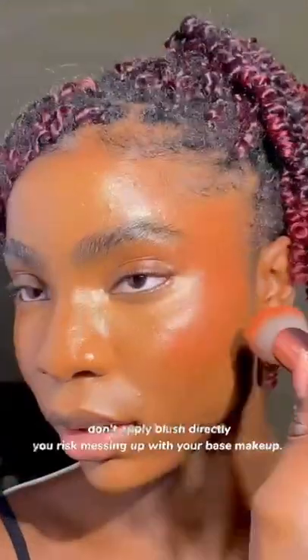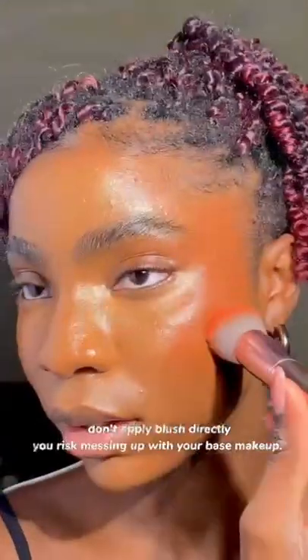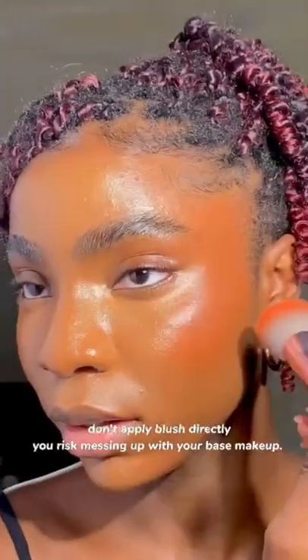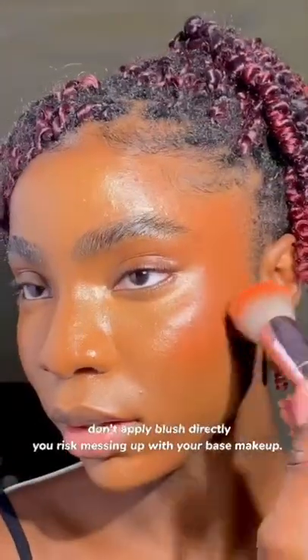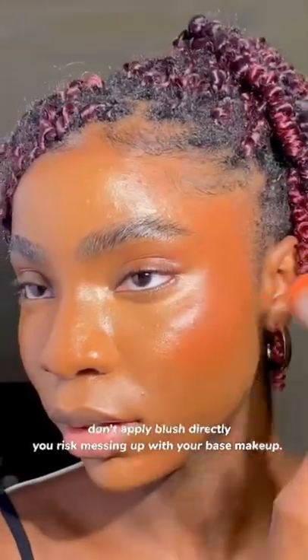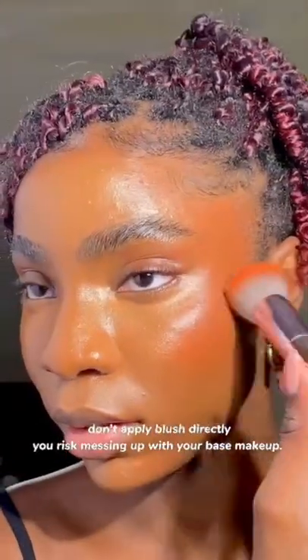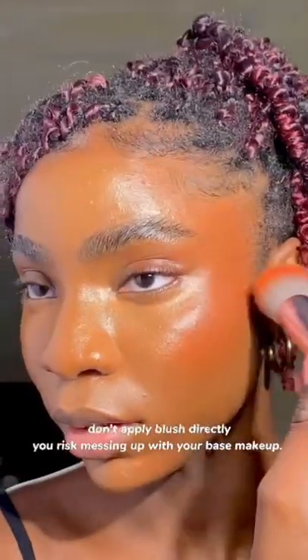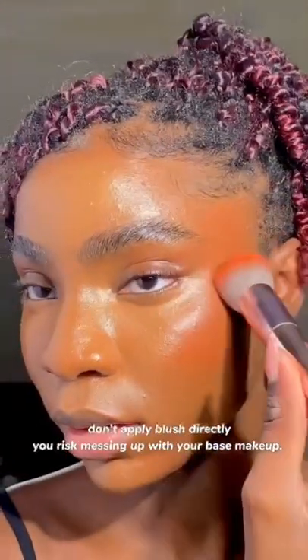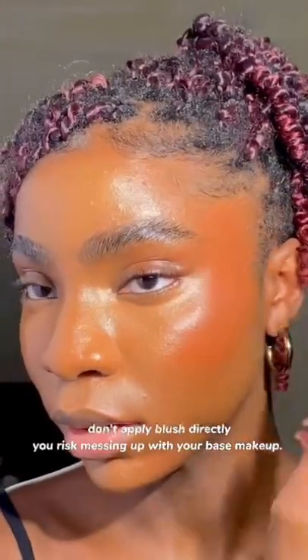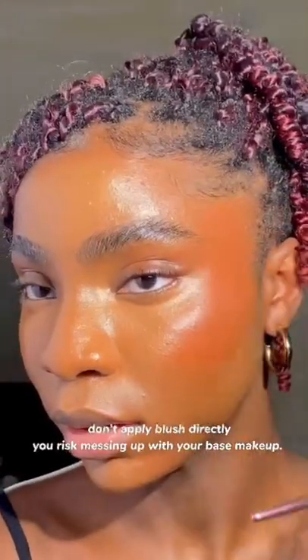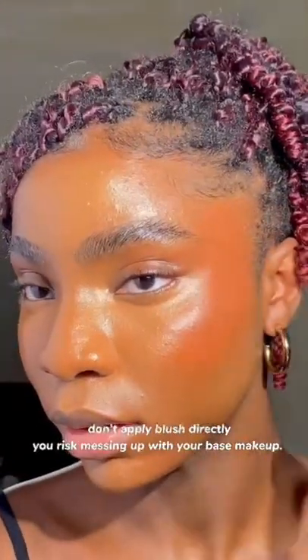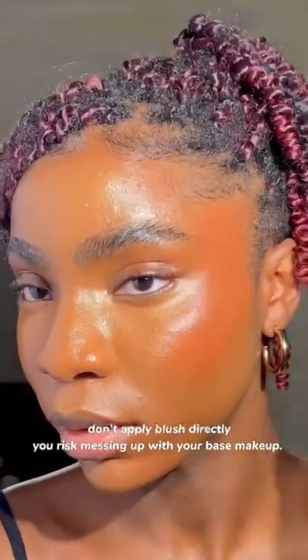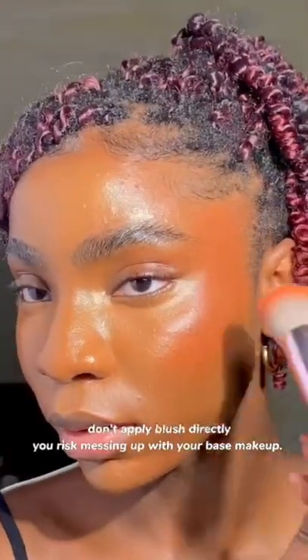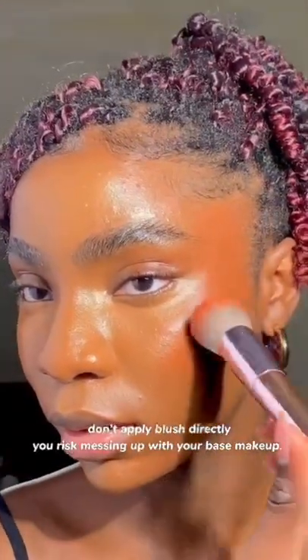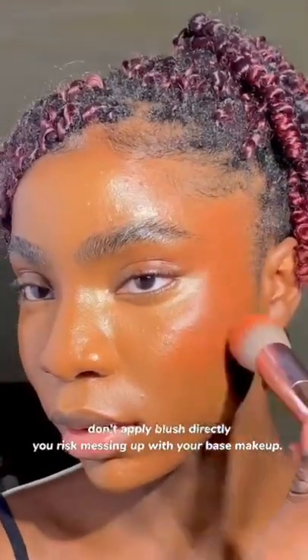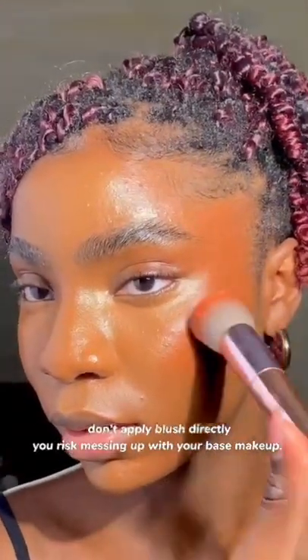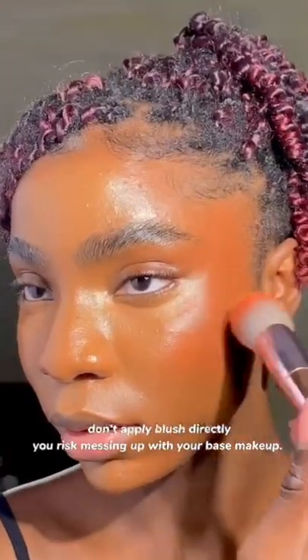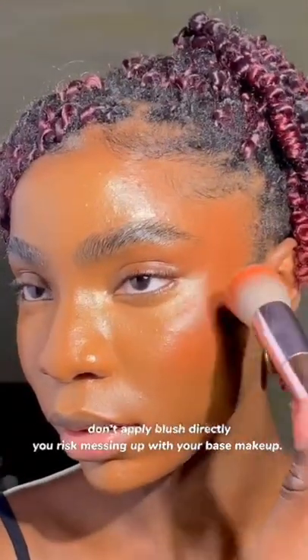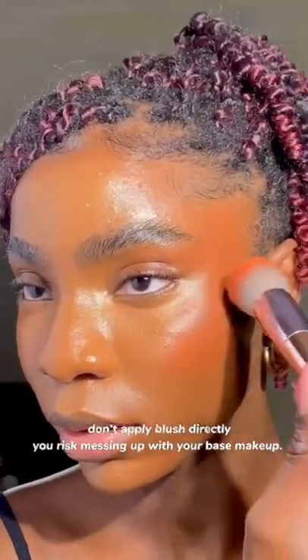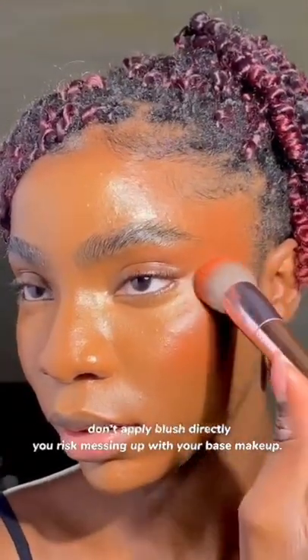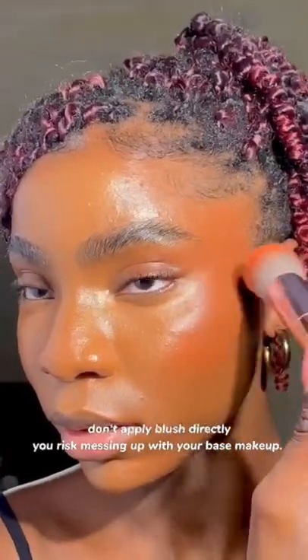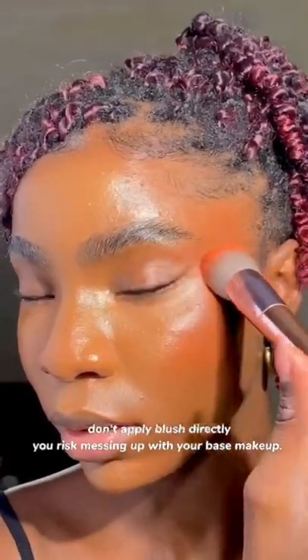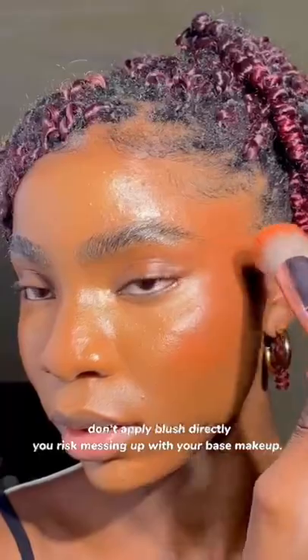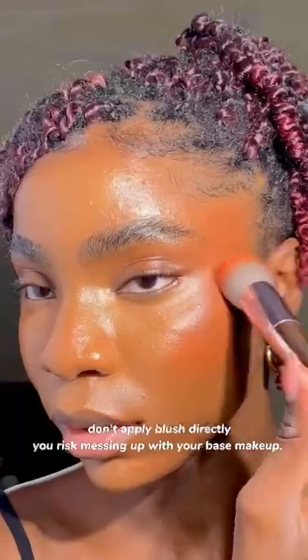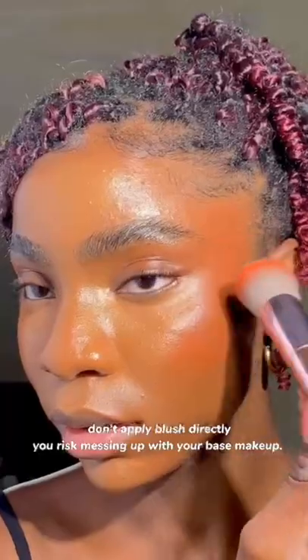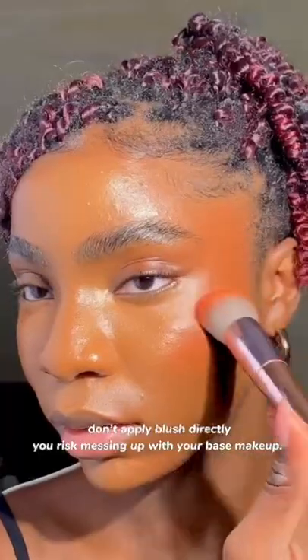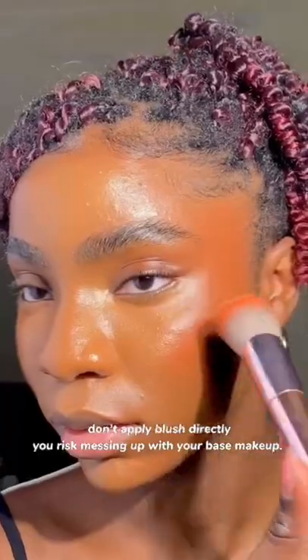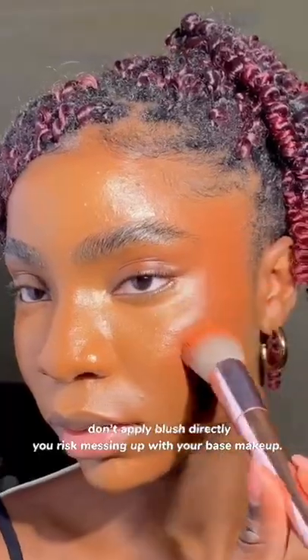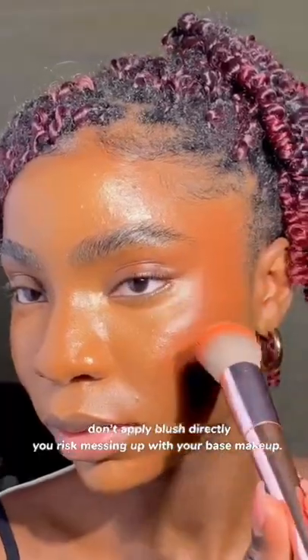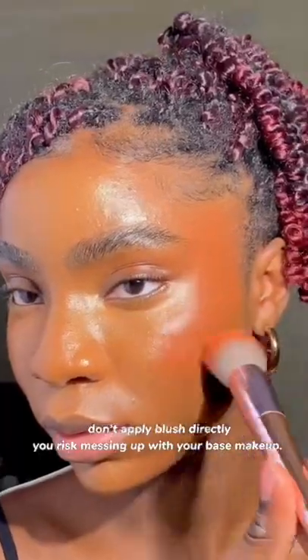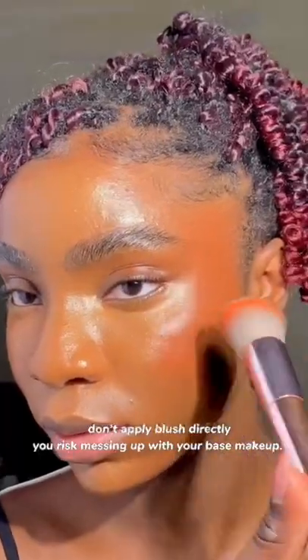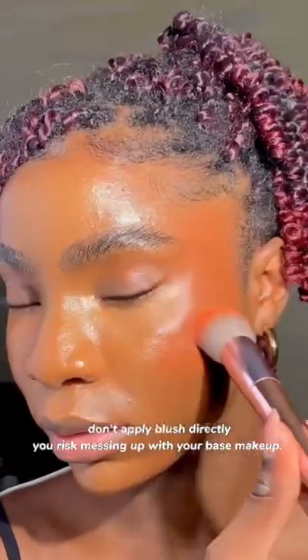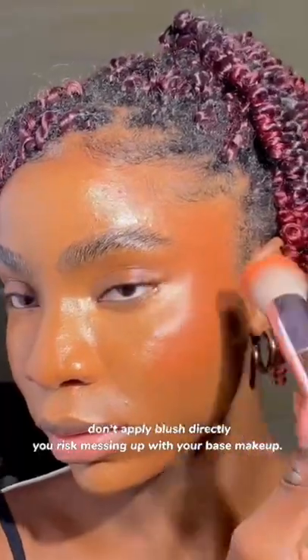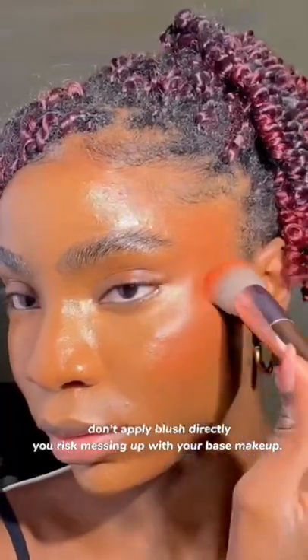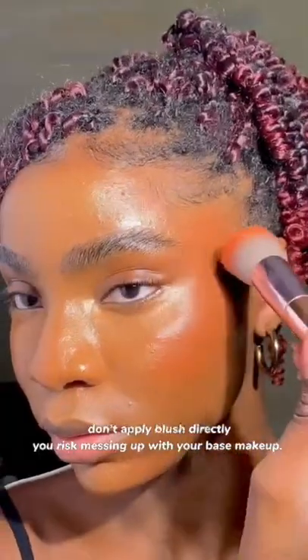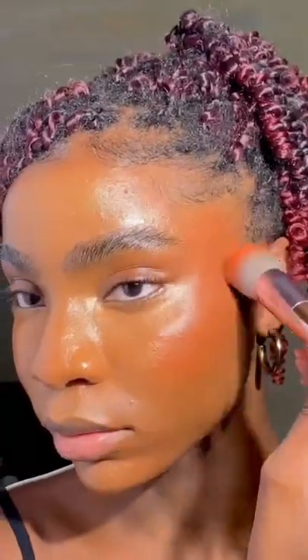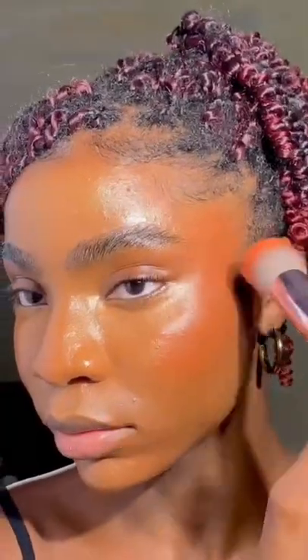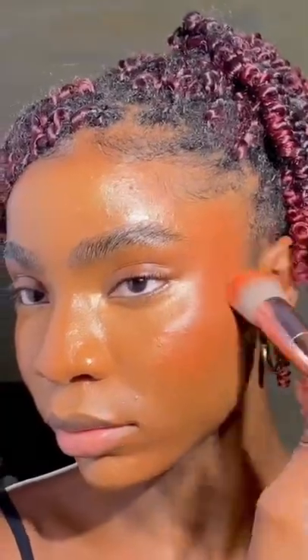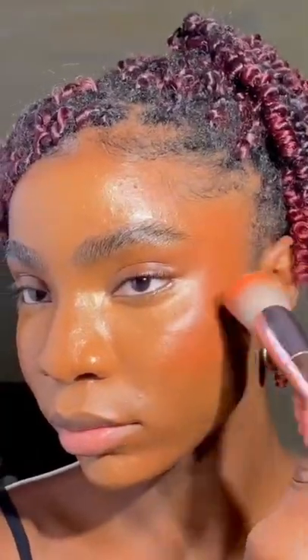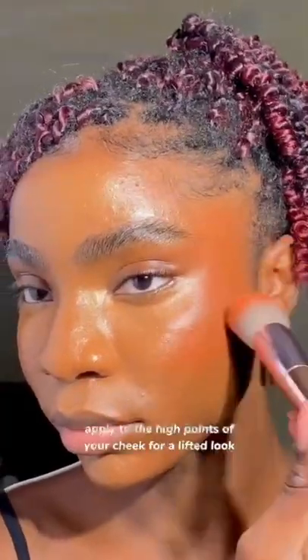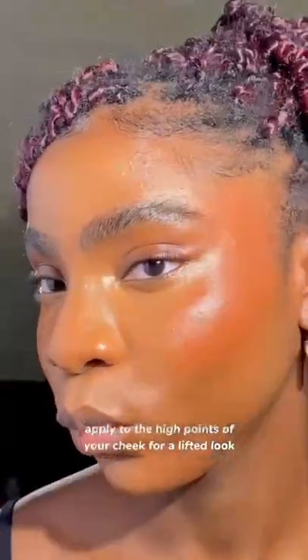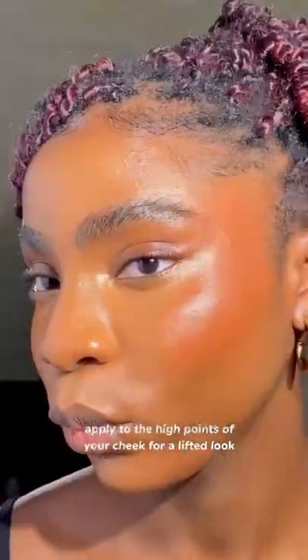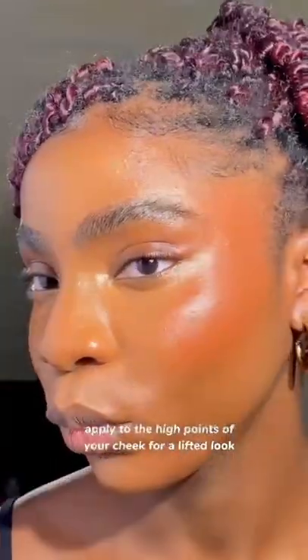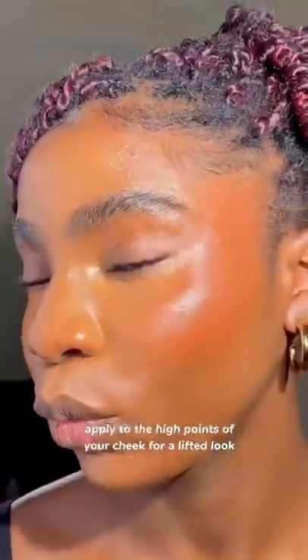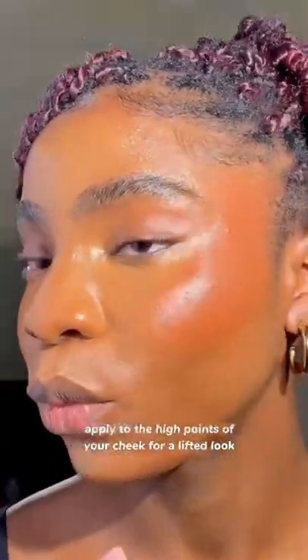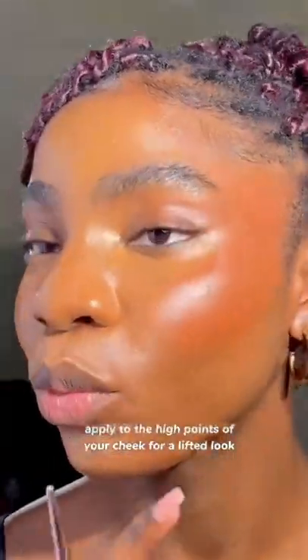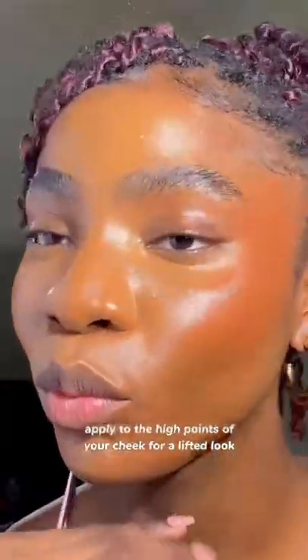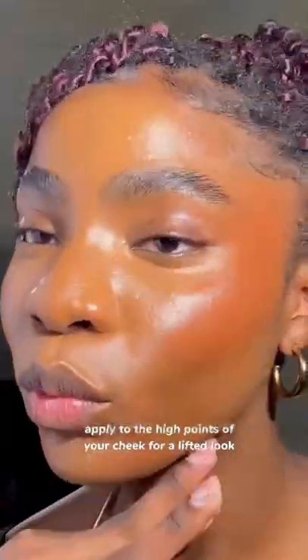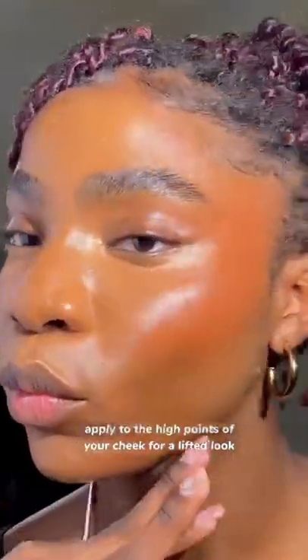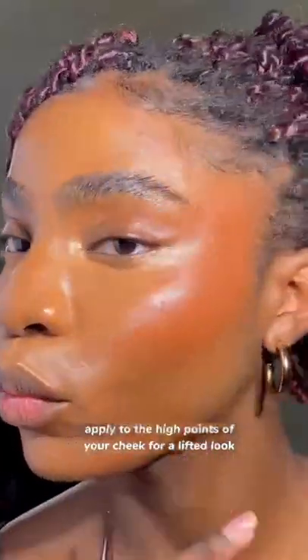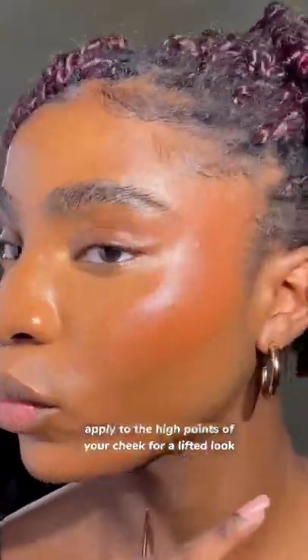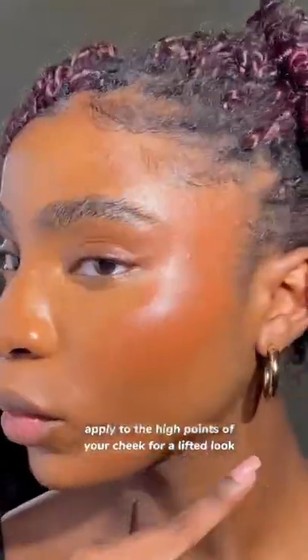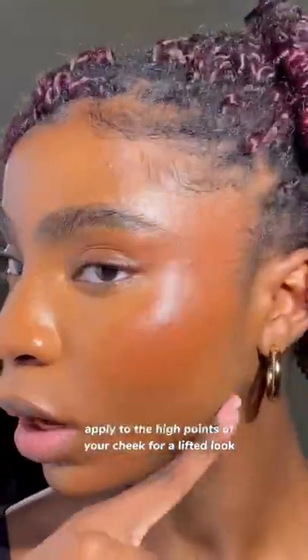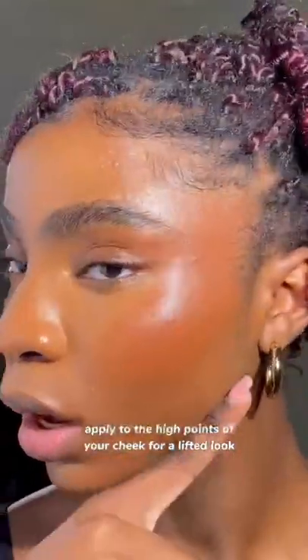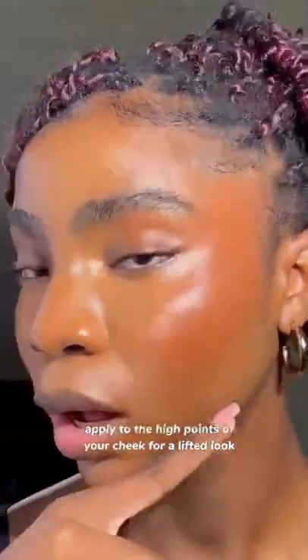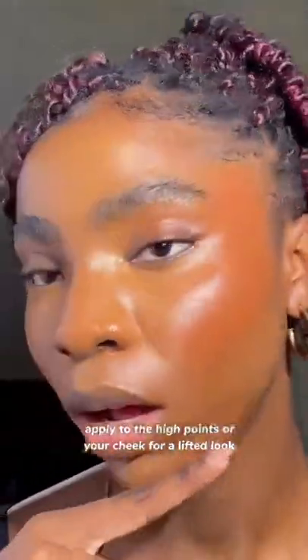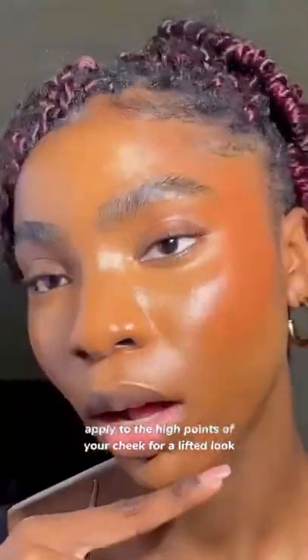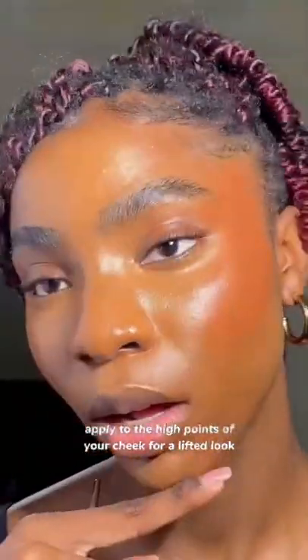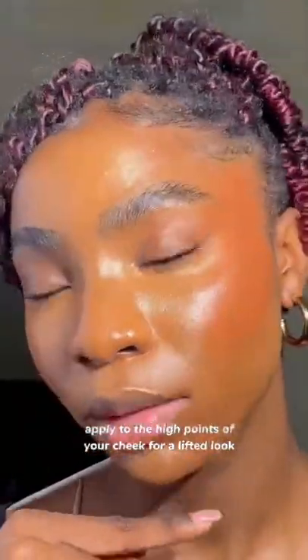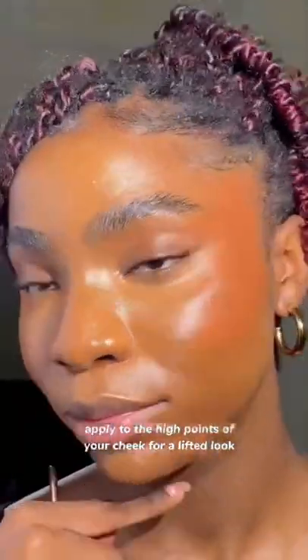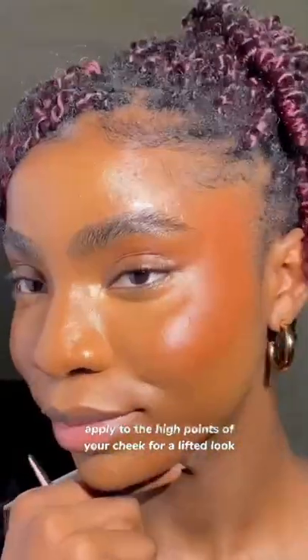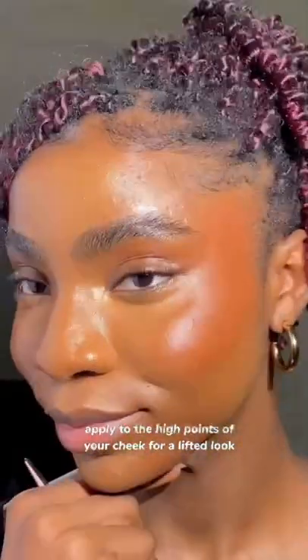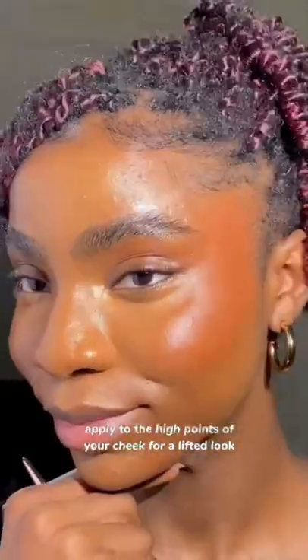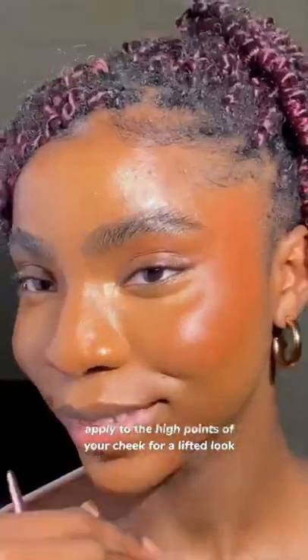Don't apply blush directly — you risk messing up your base makeup. Apply to the high points of your cheek for a lifted look.